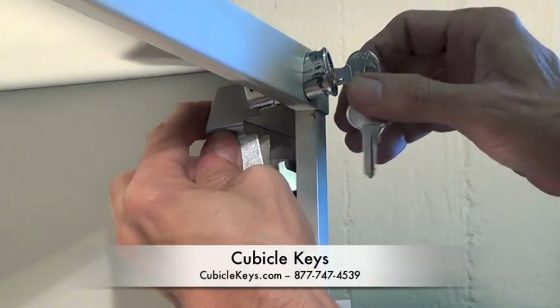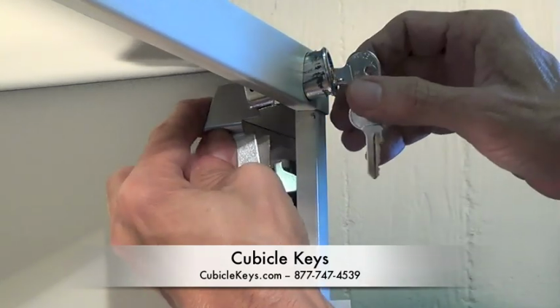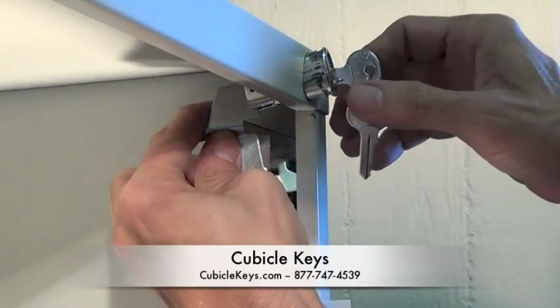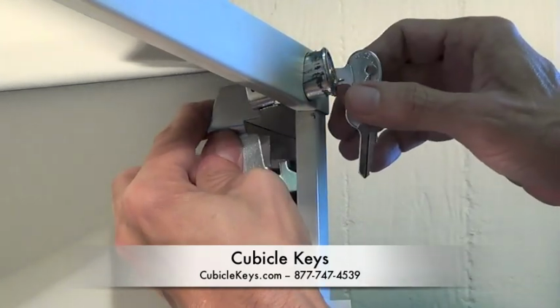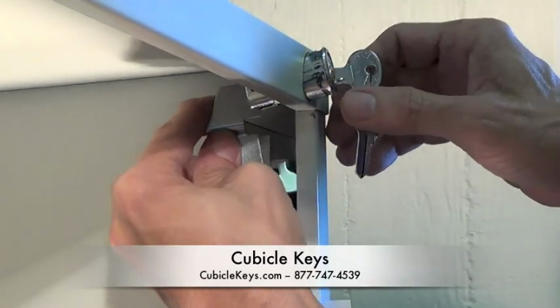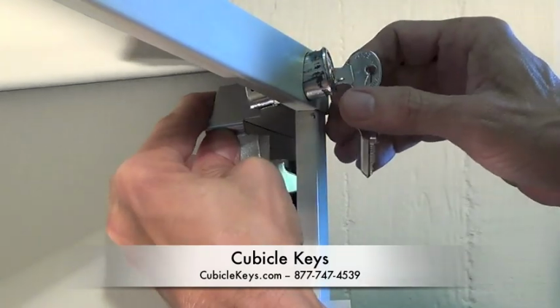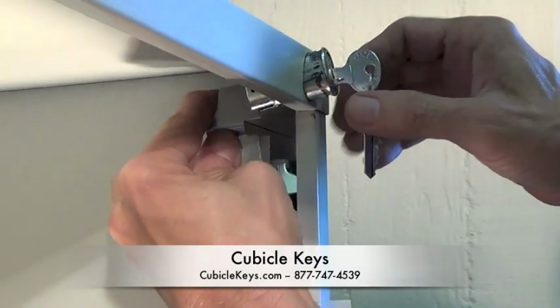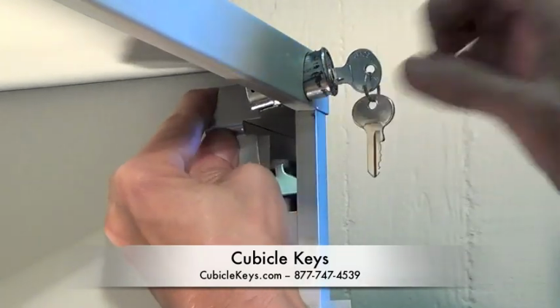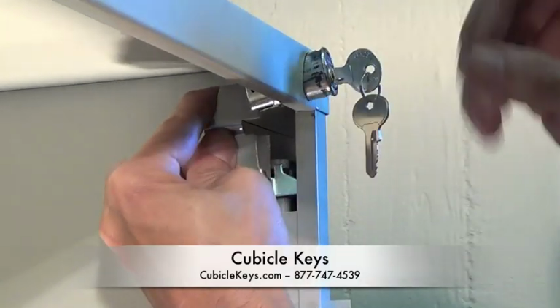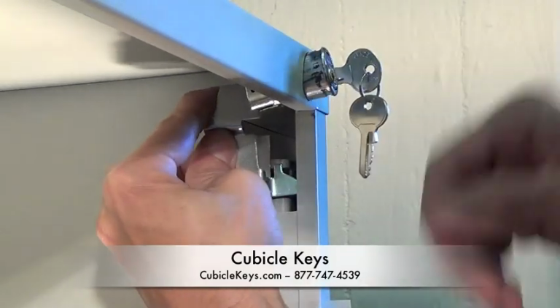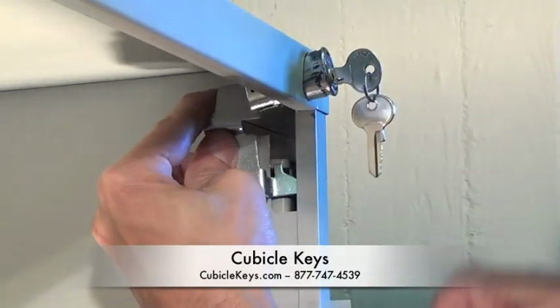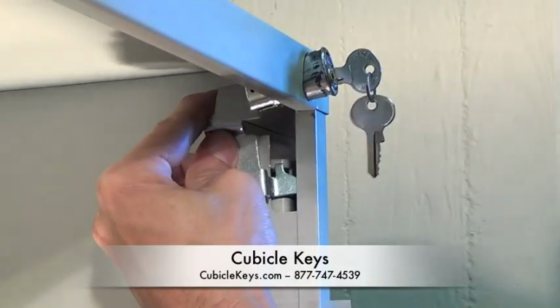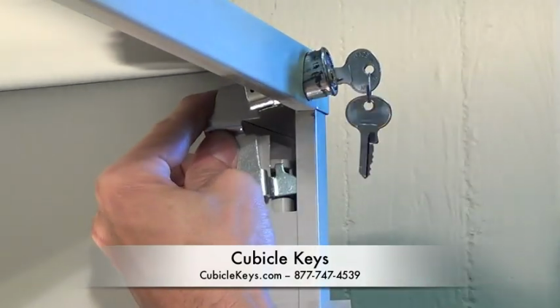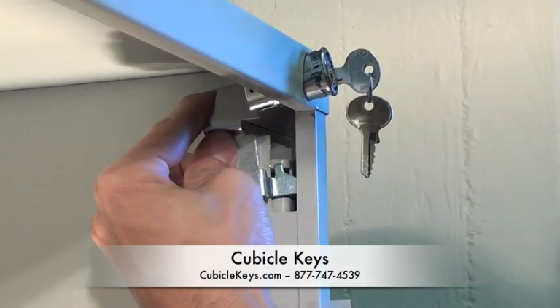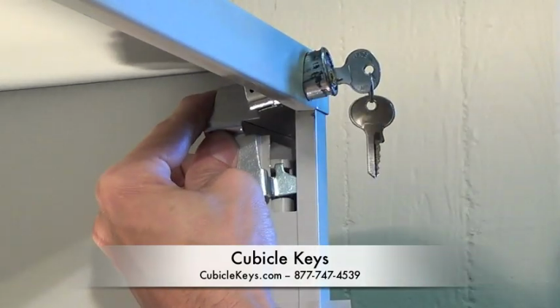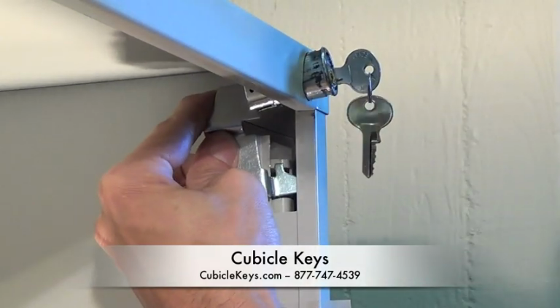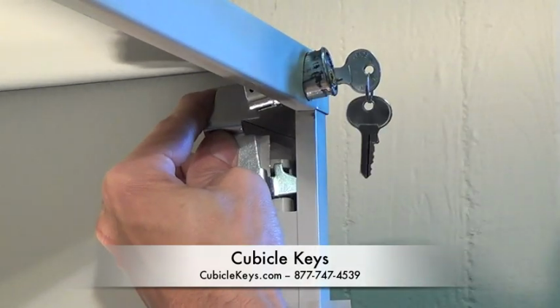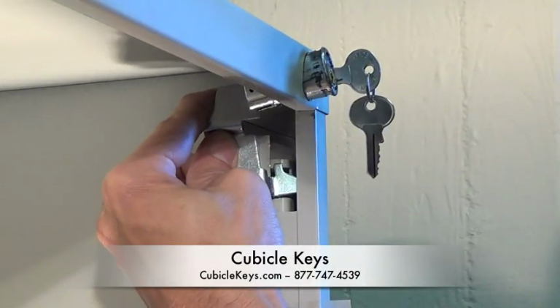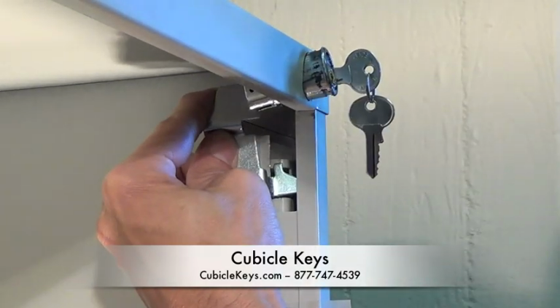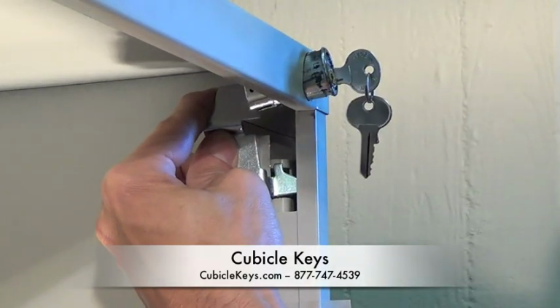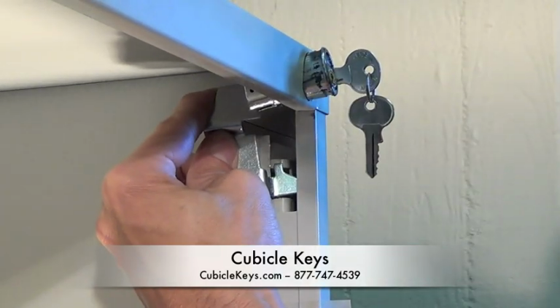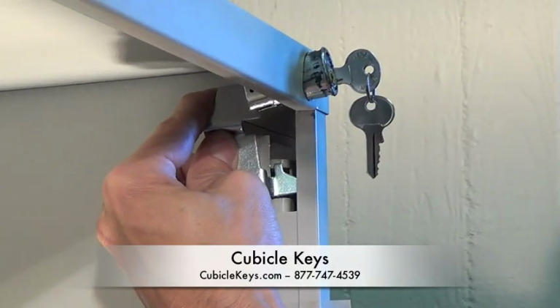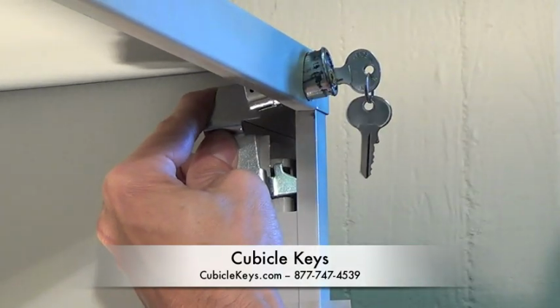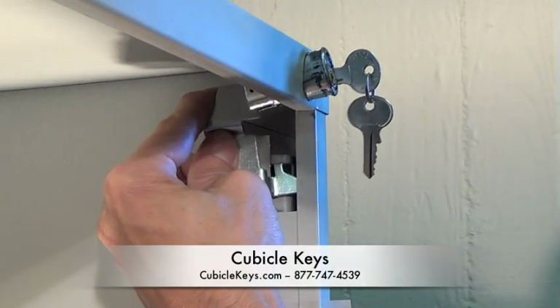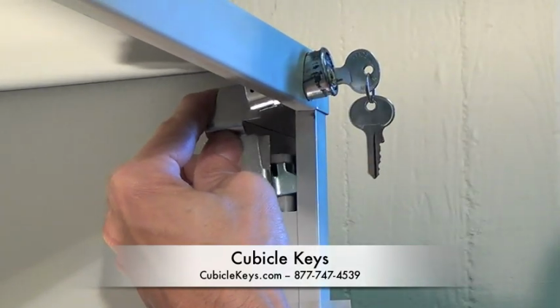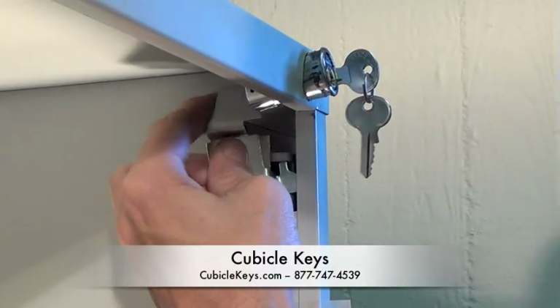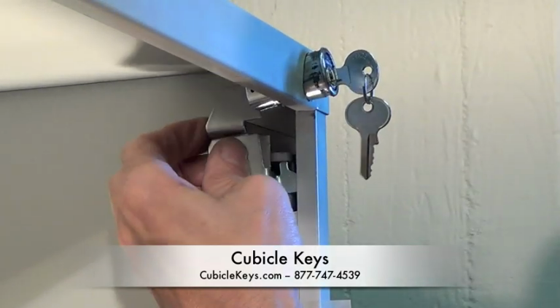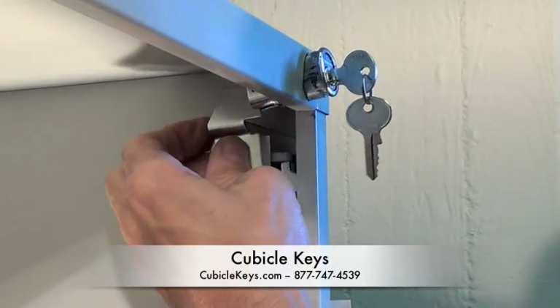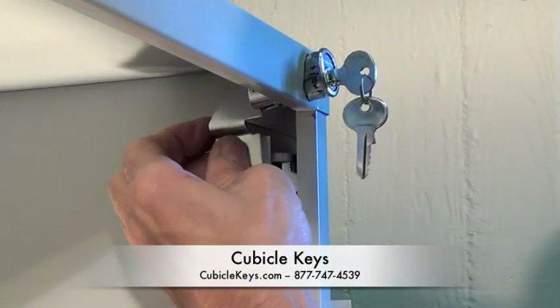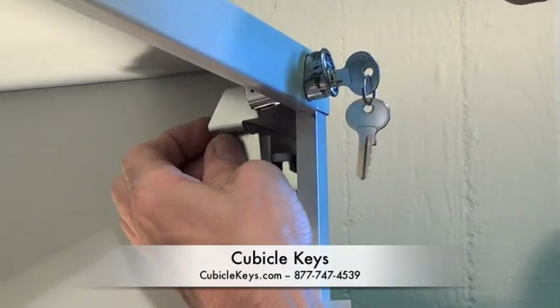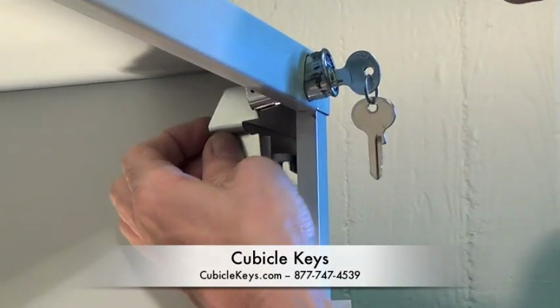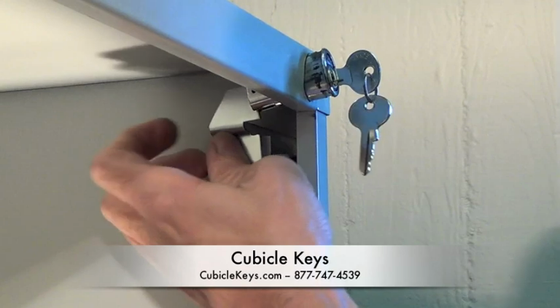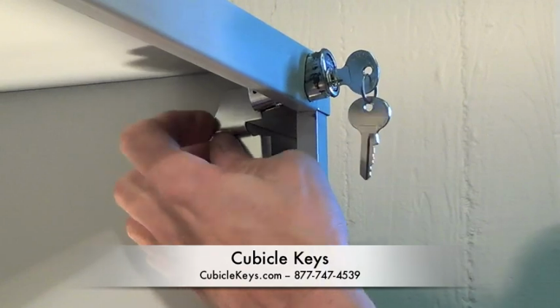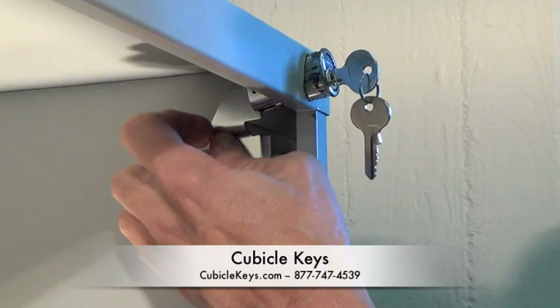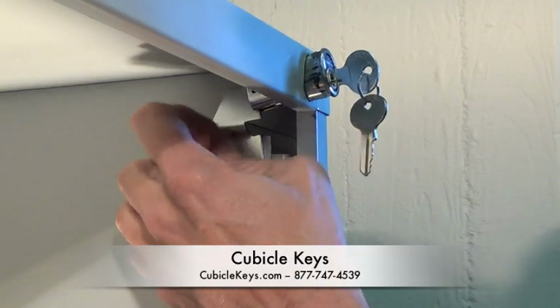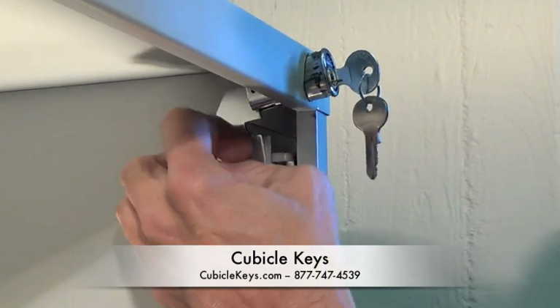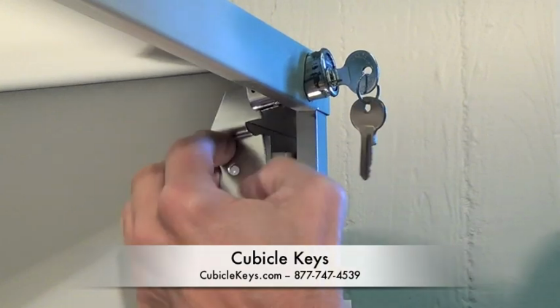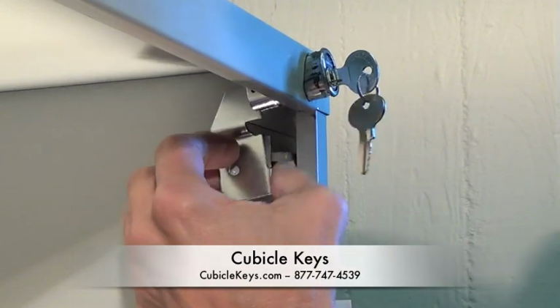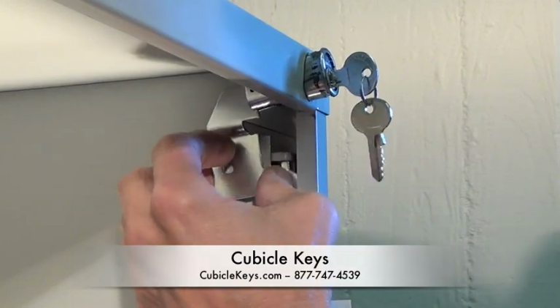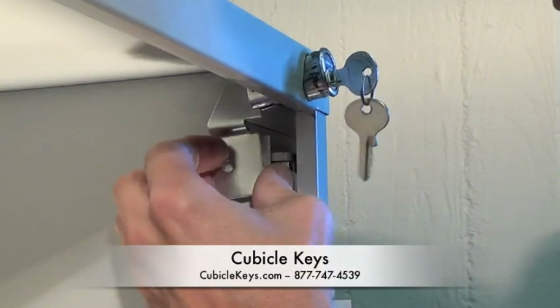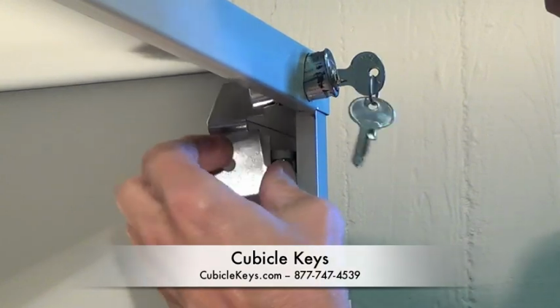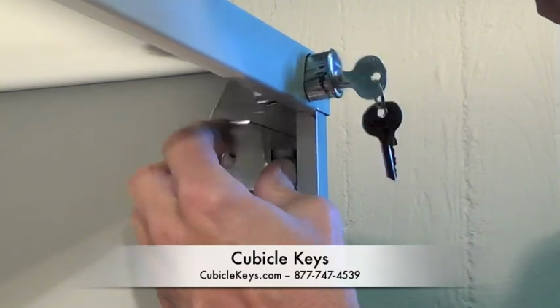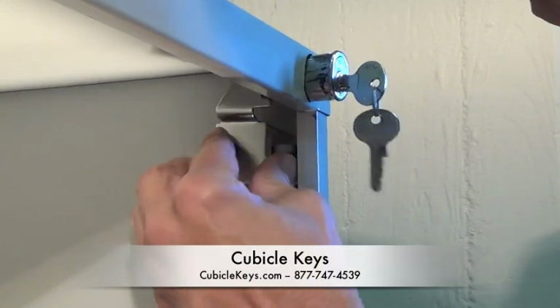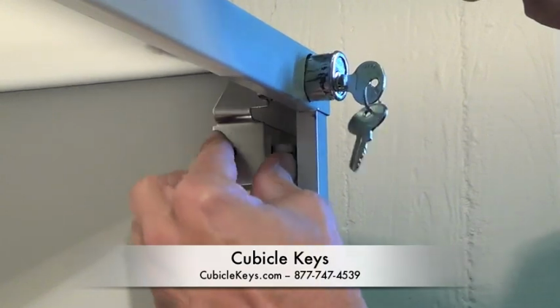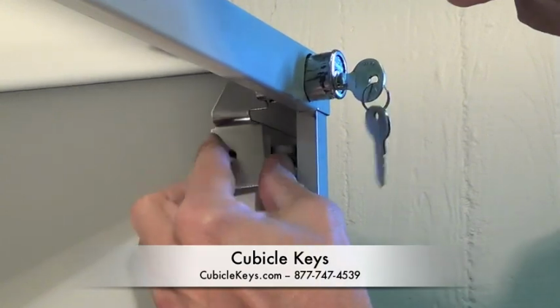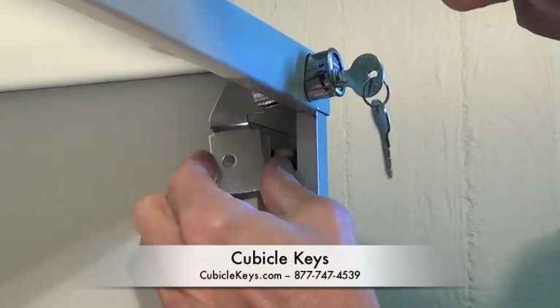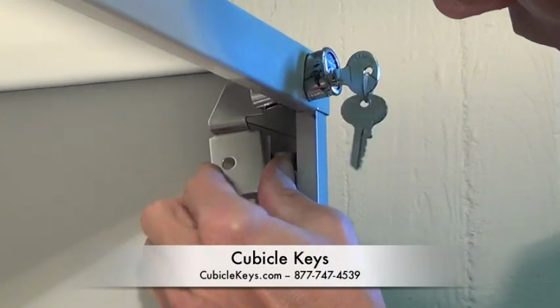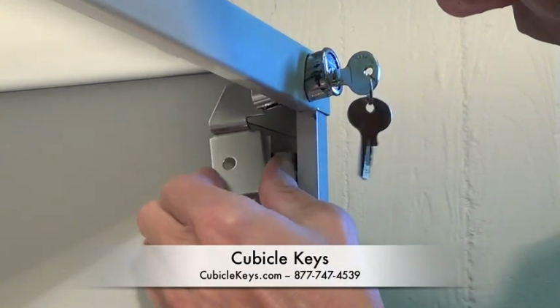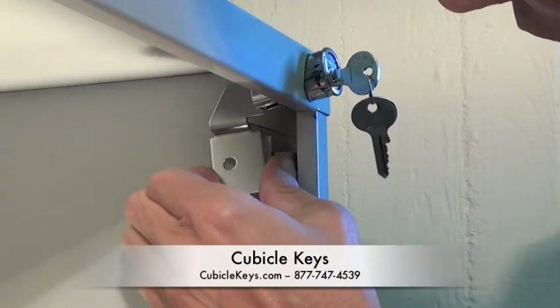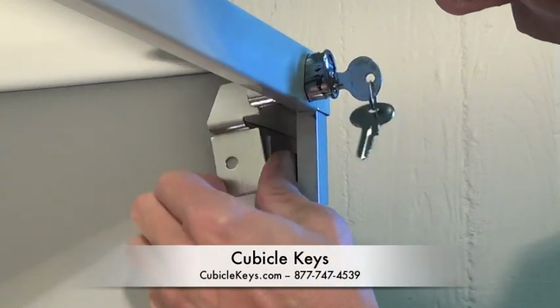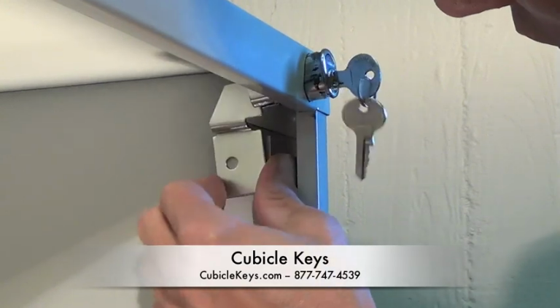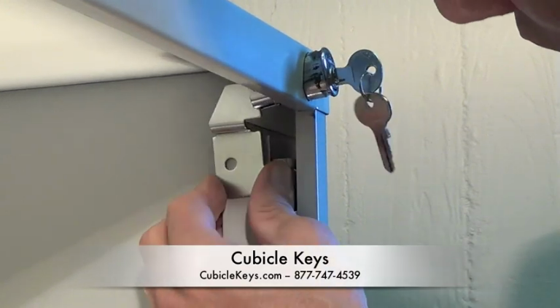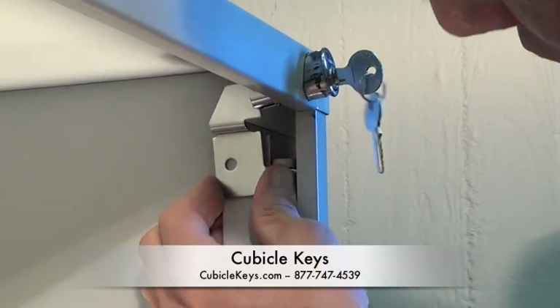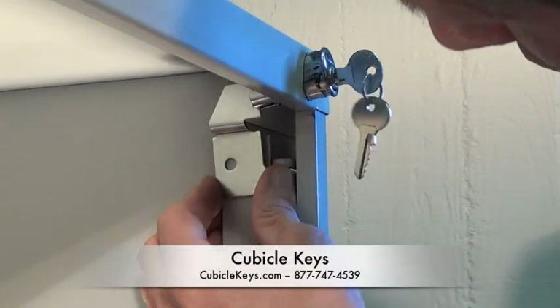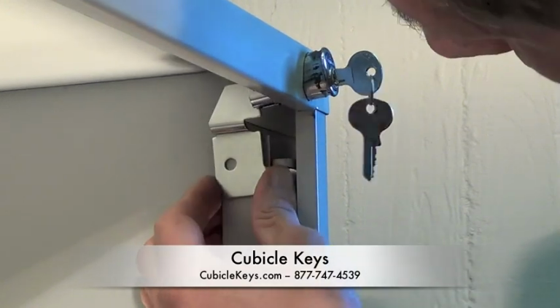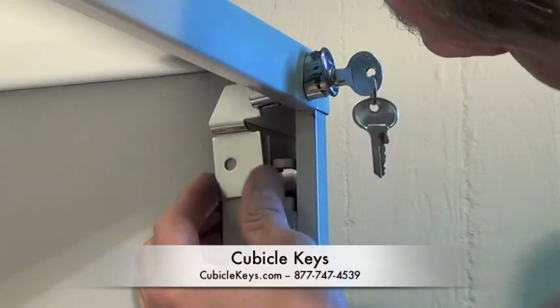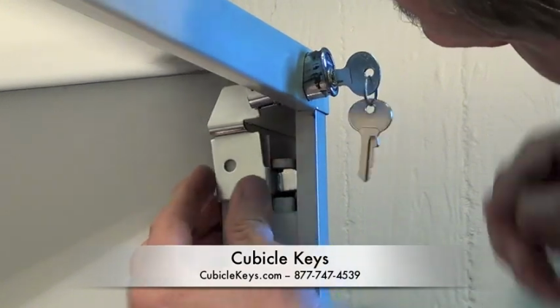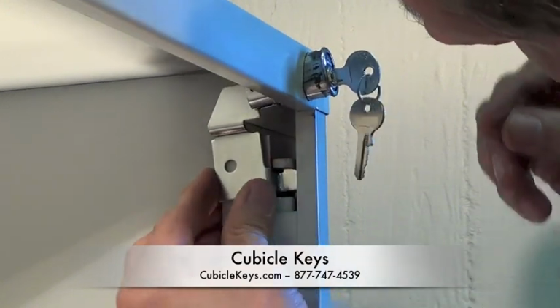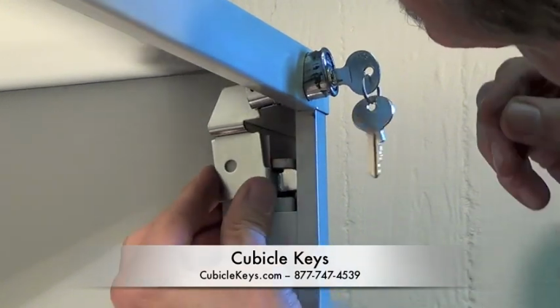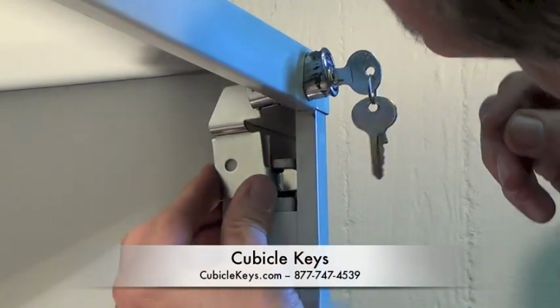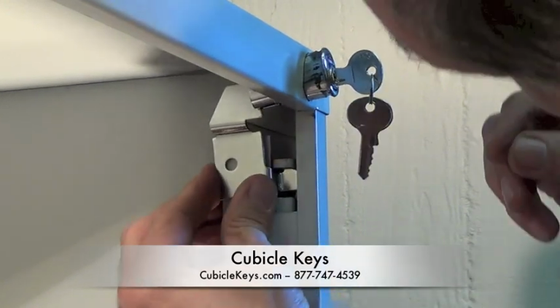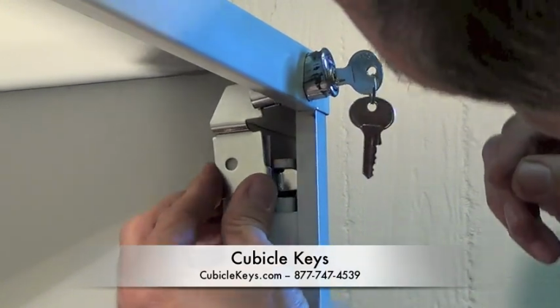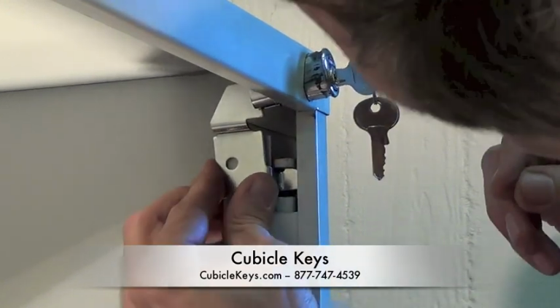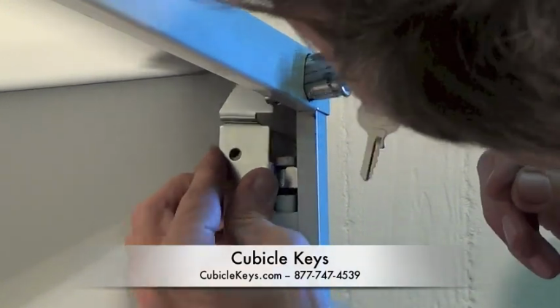Next, you want to thread the locking bar up and over to where it clips onto the hook.